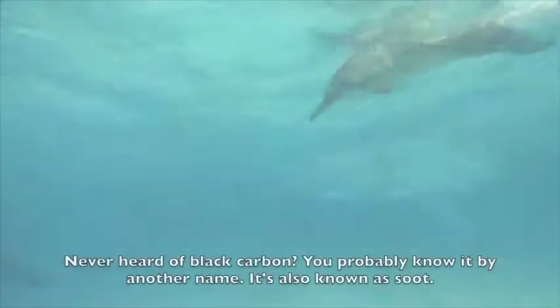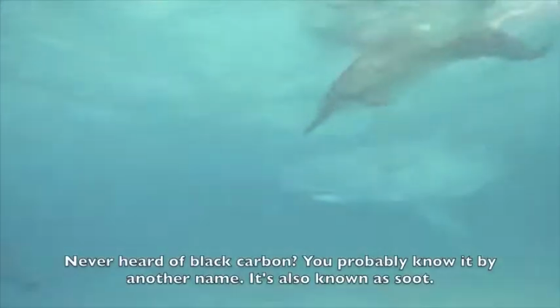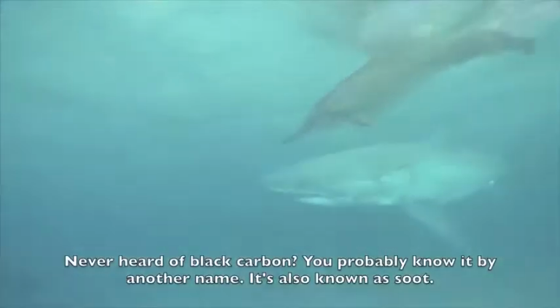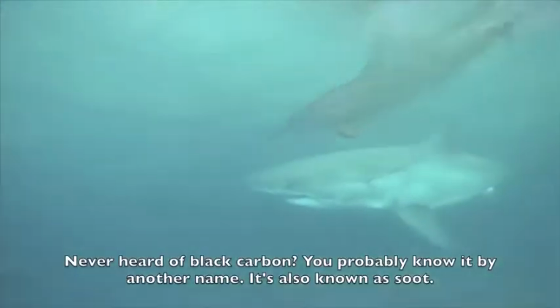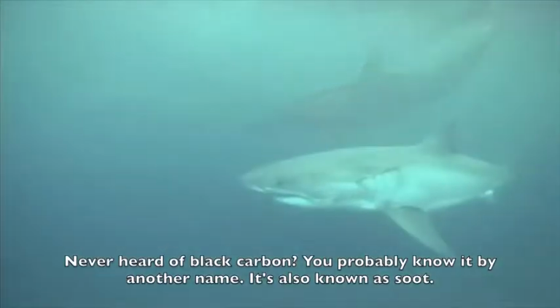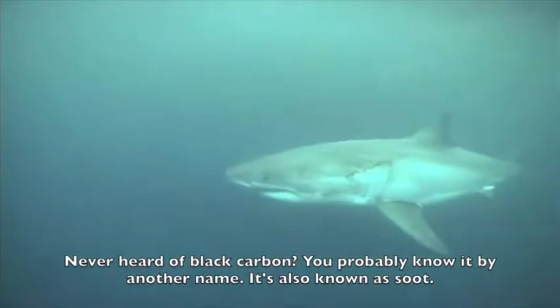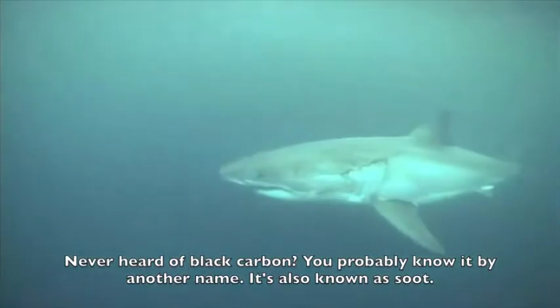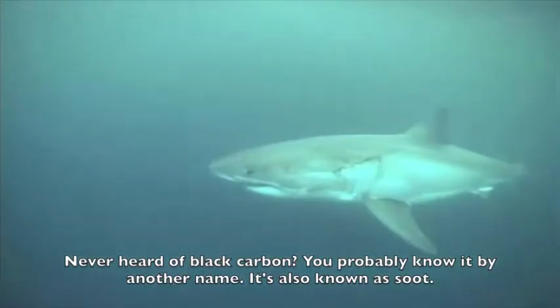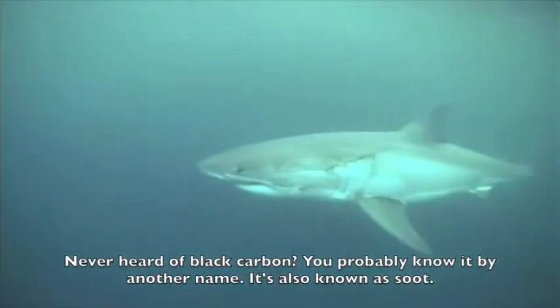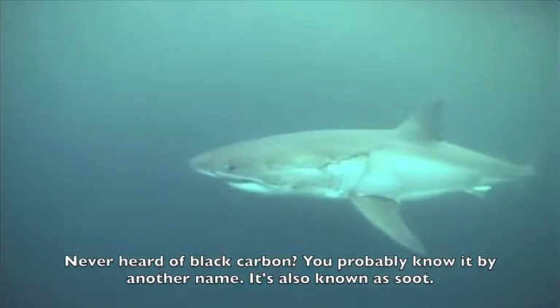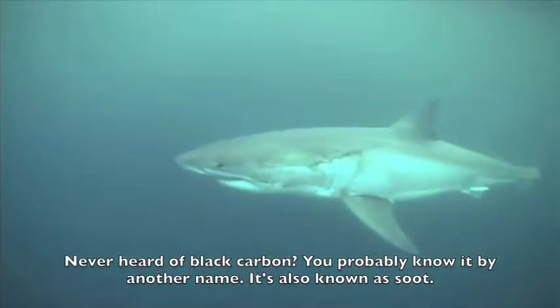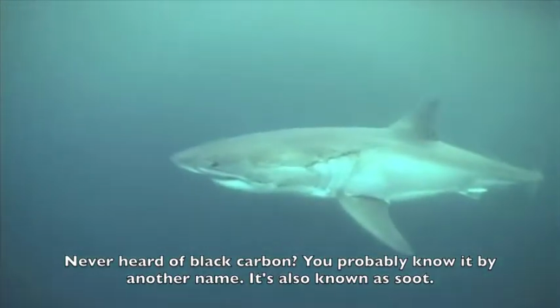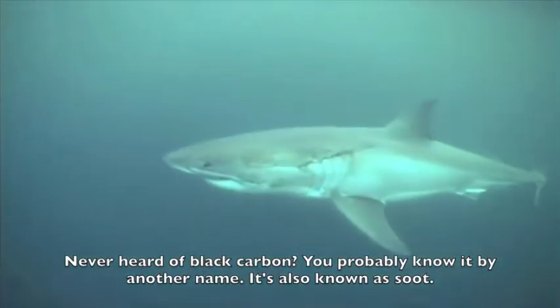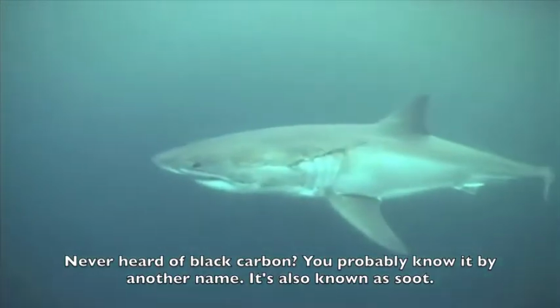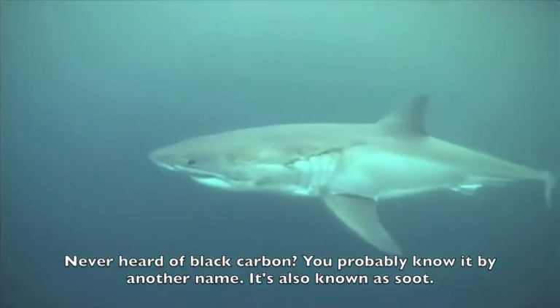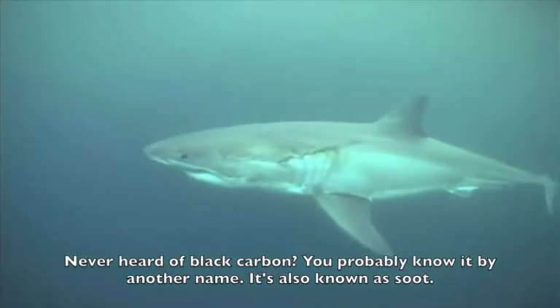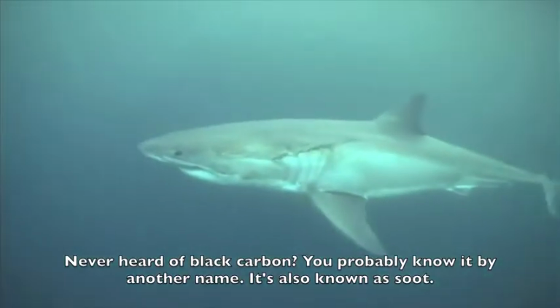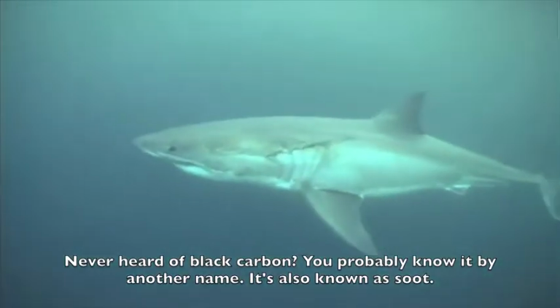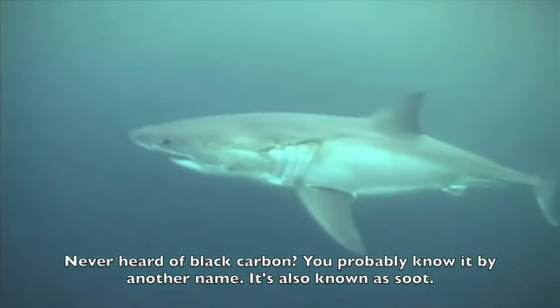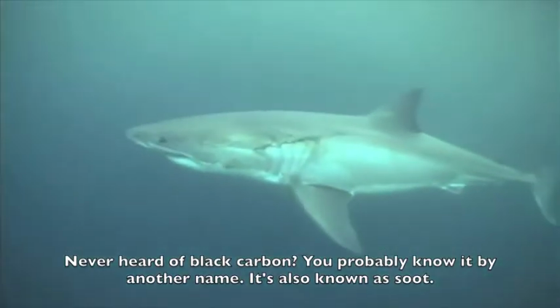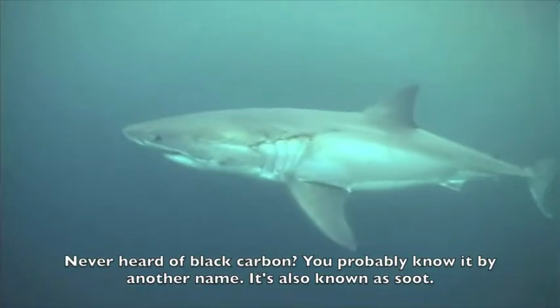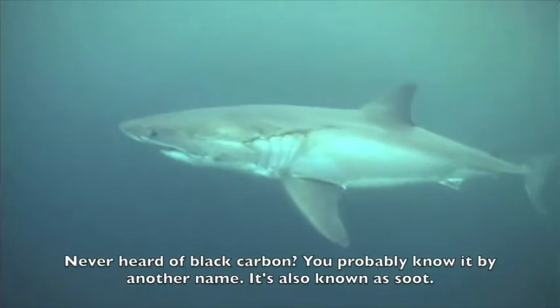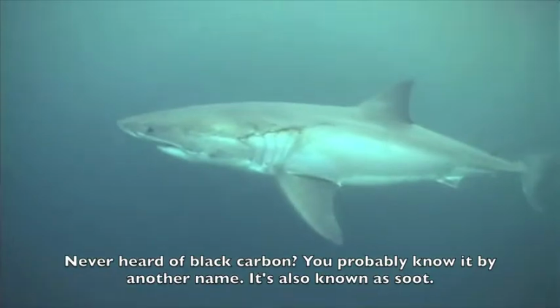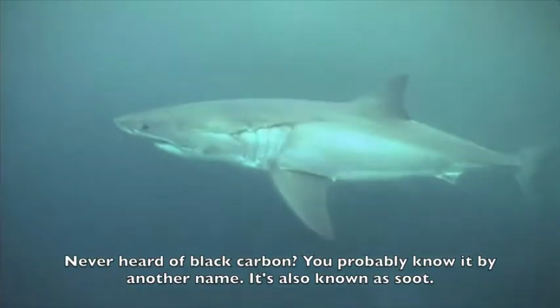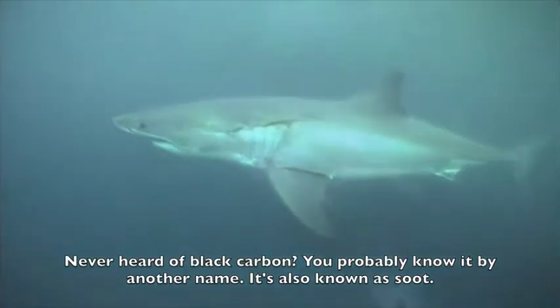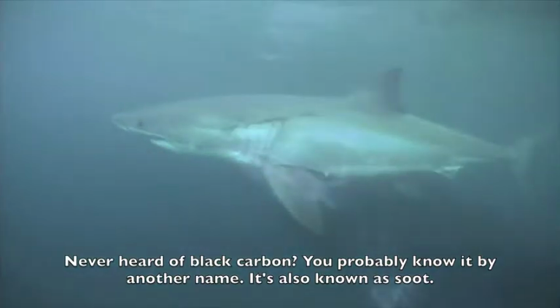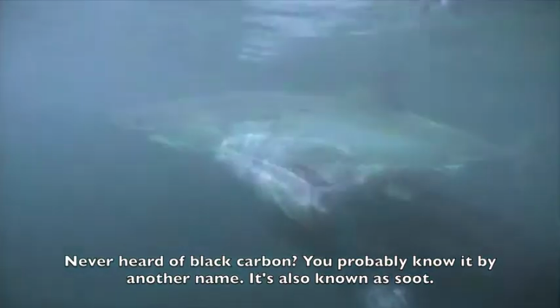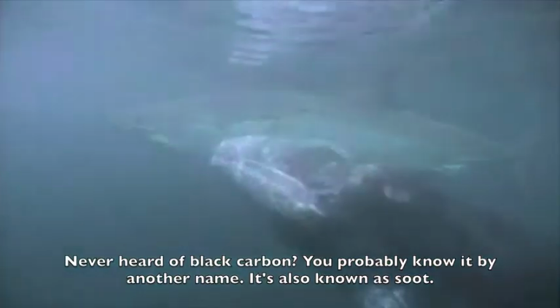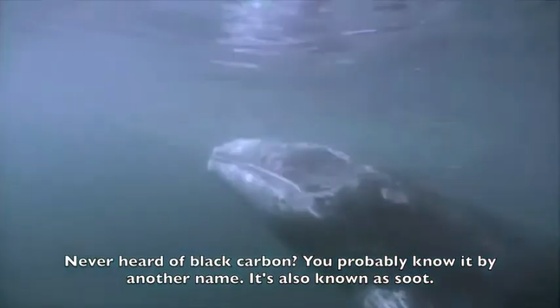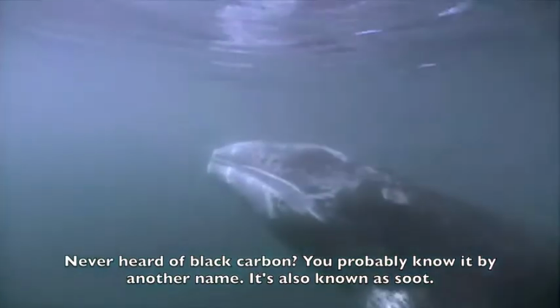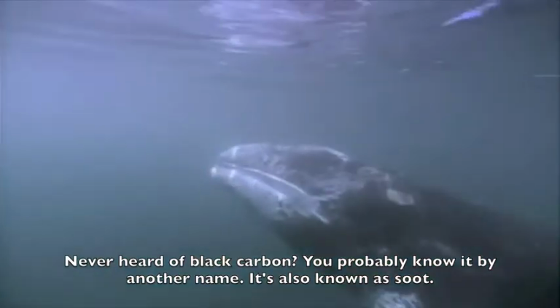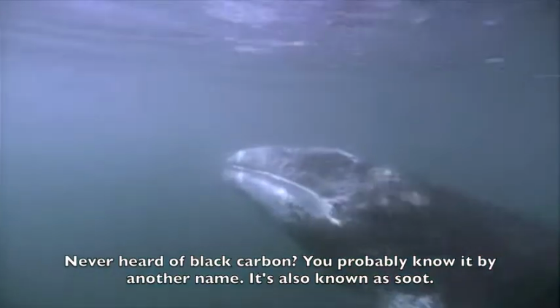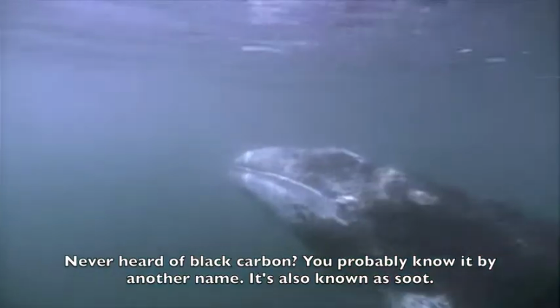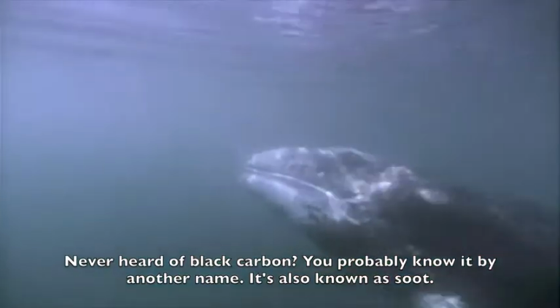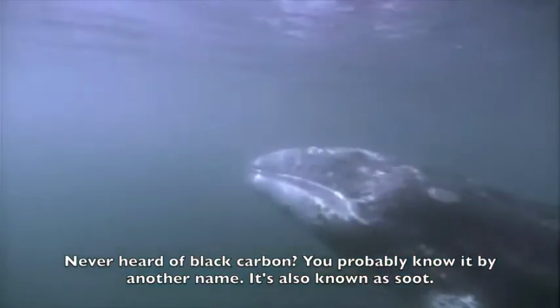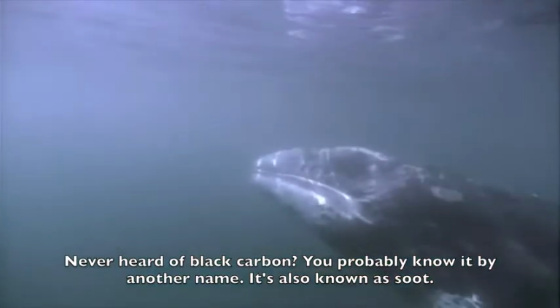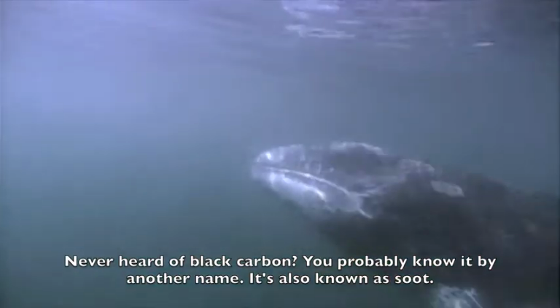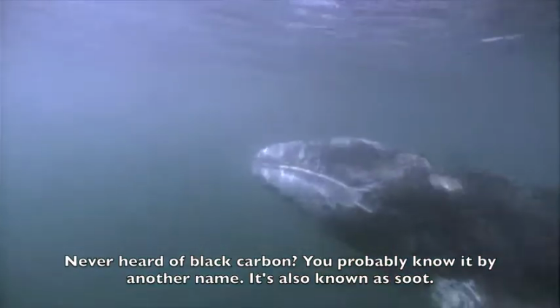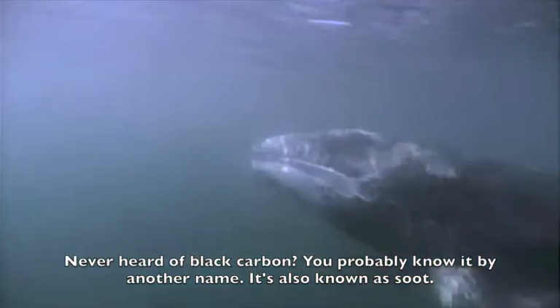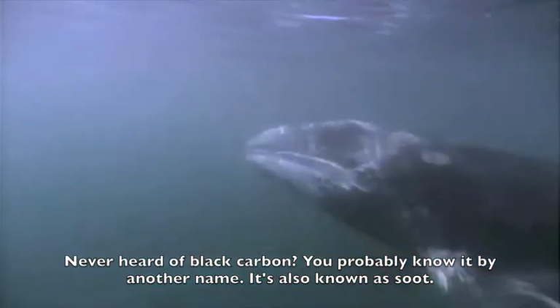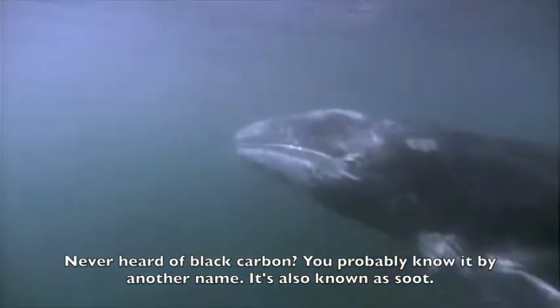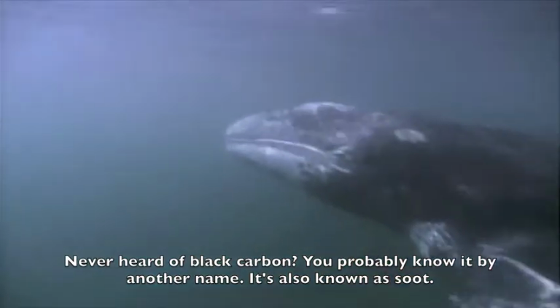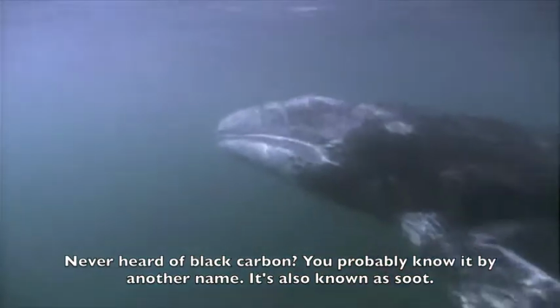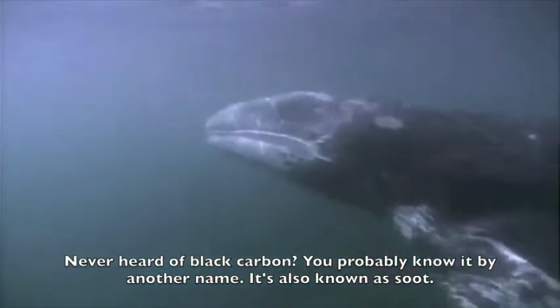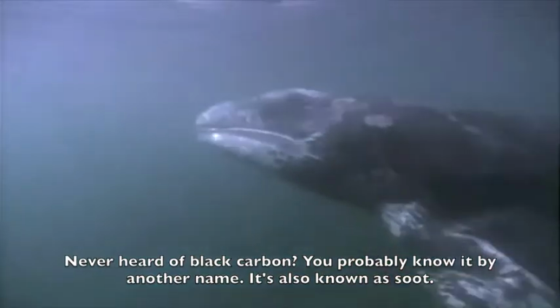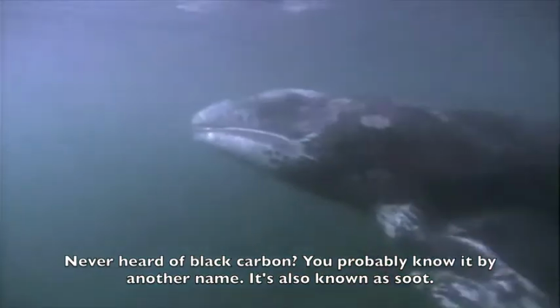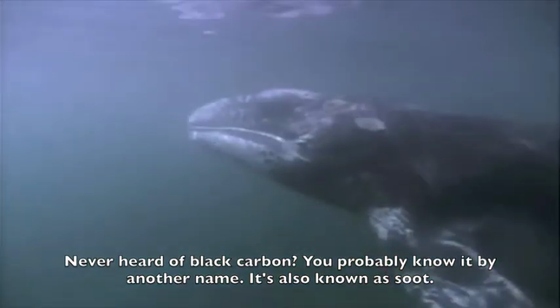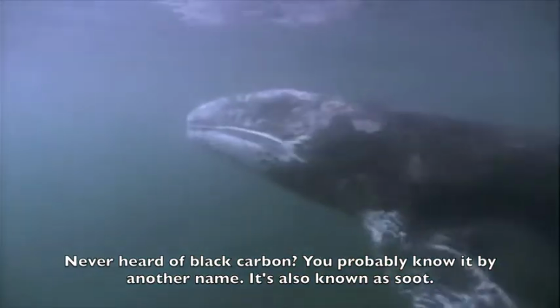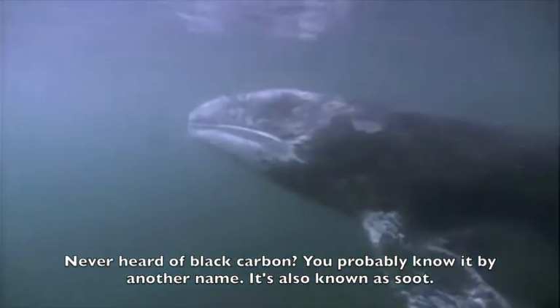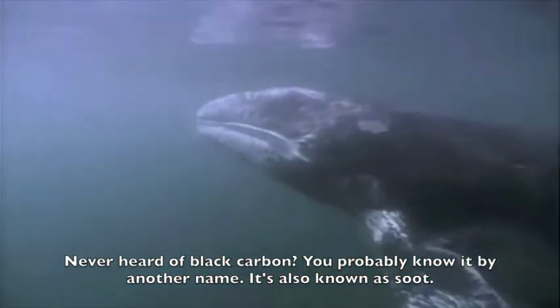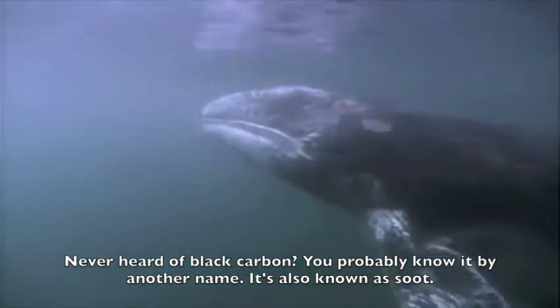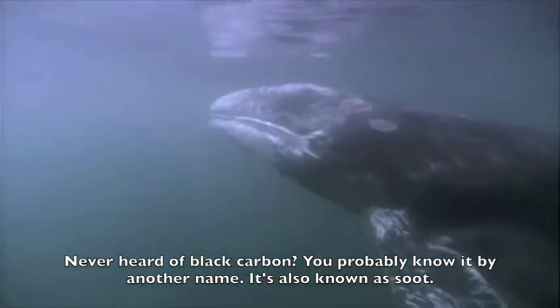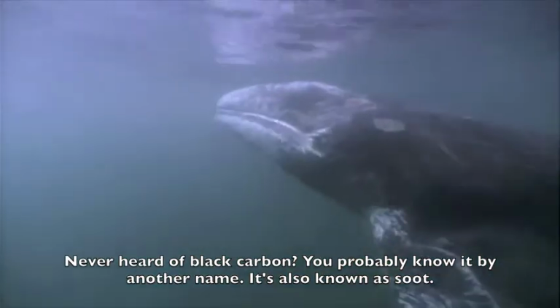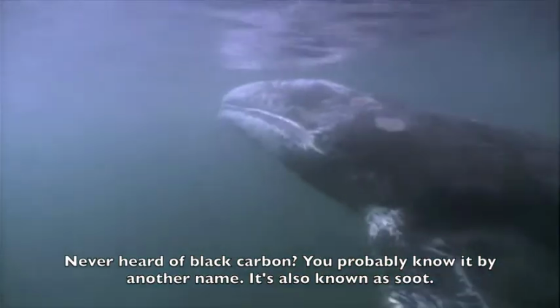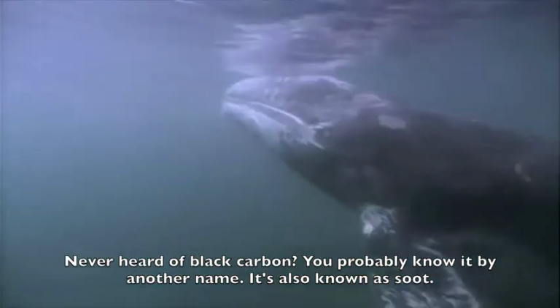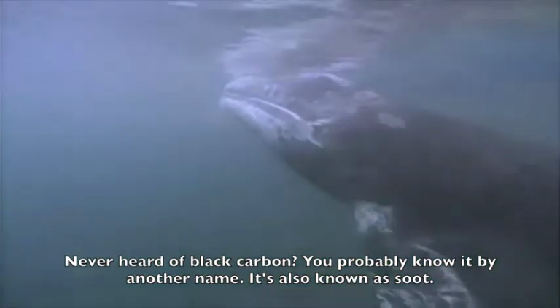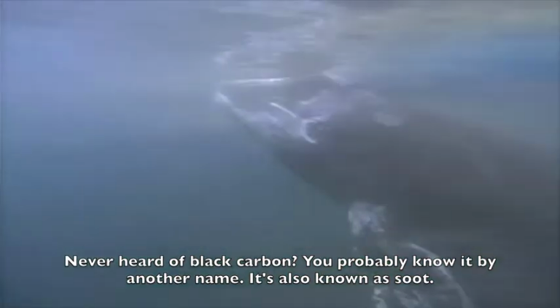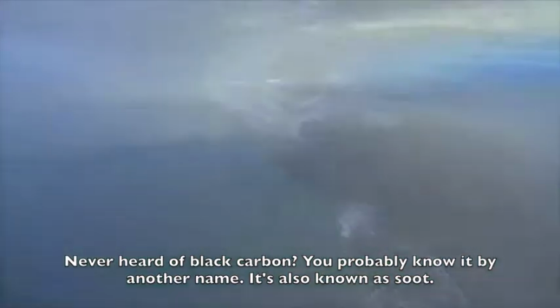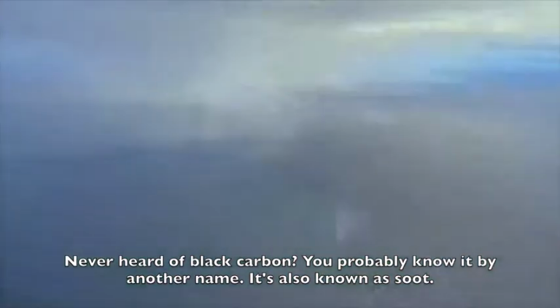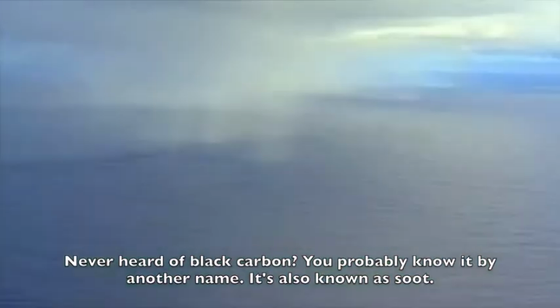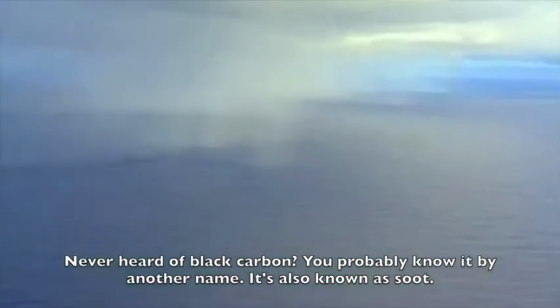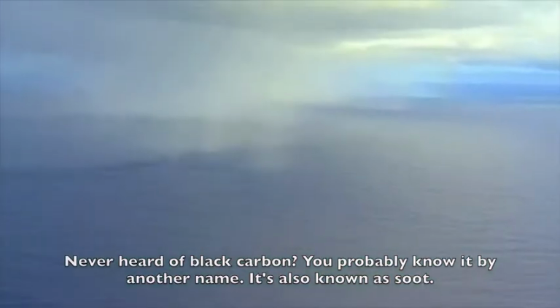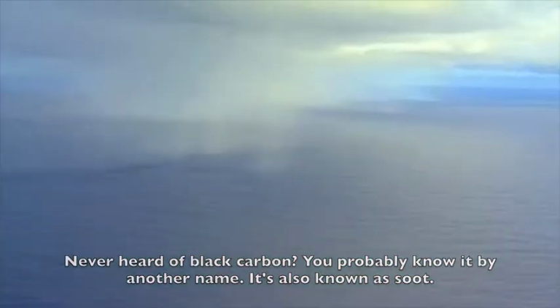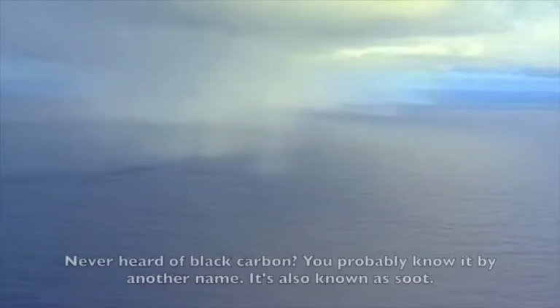Never heard of black carbon? You probably know it better by another name. It's also known as soot.